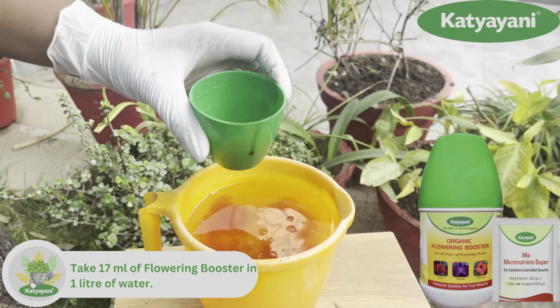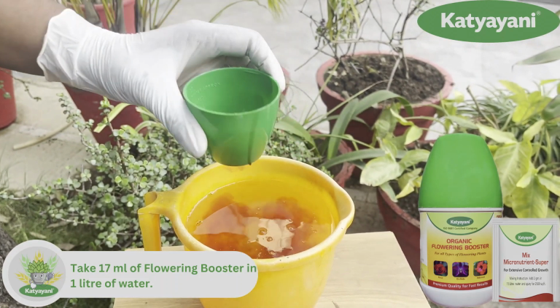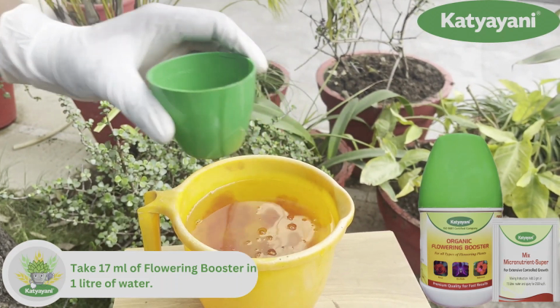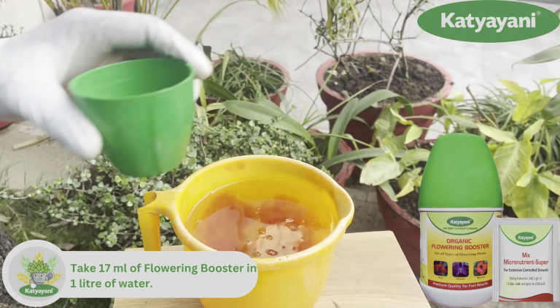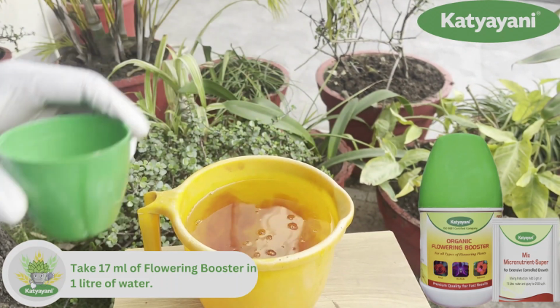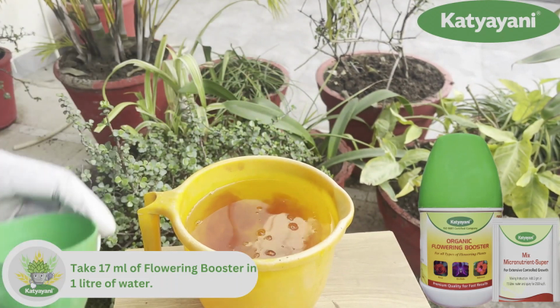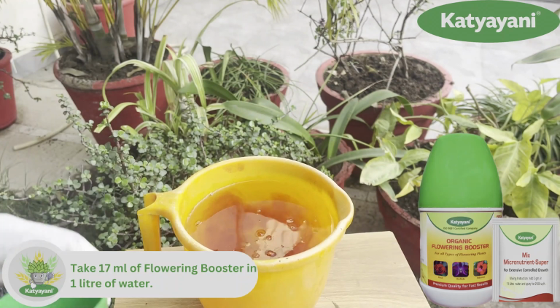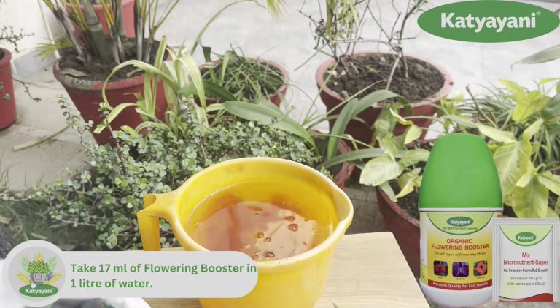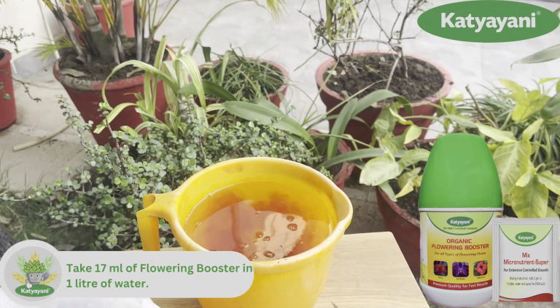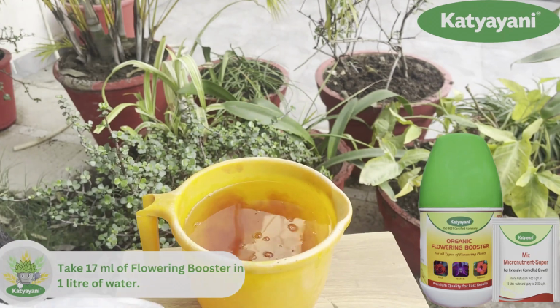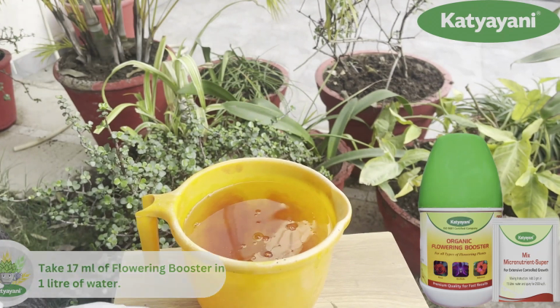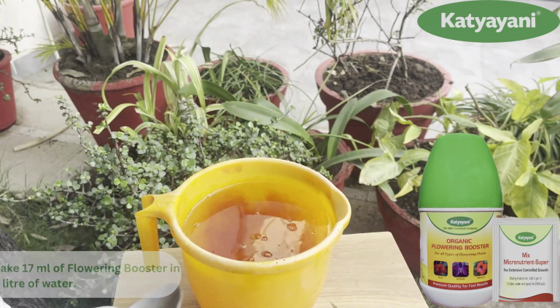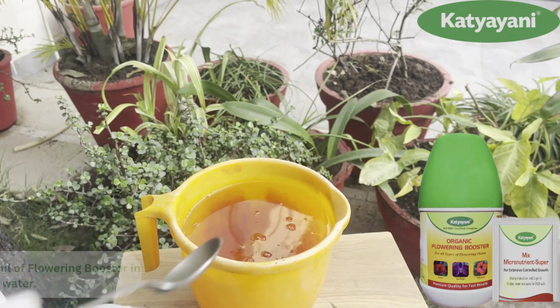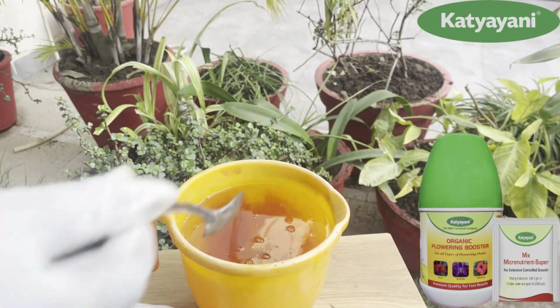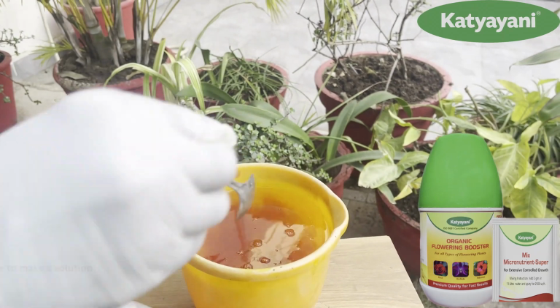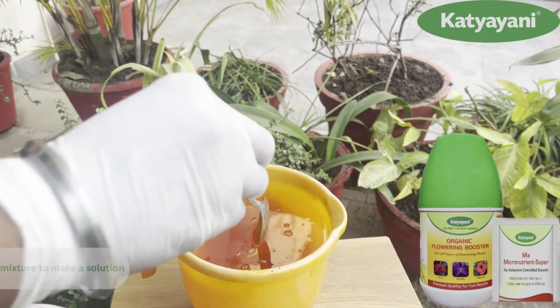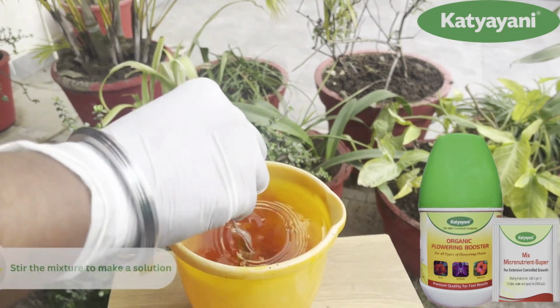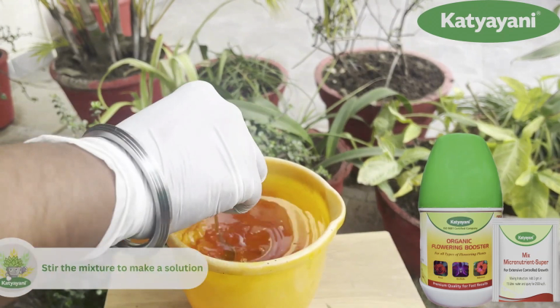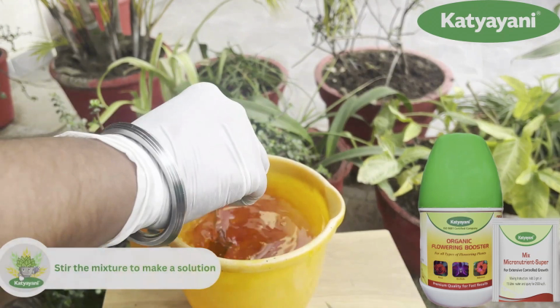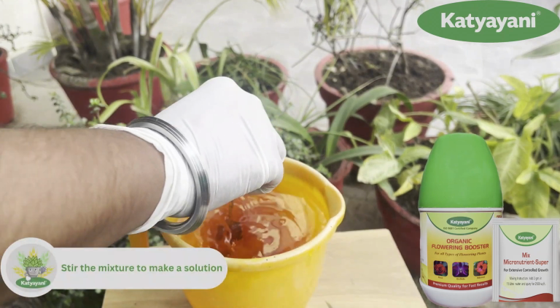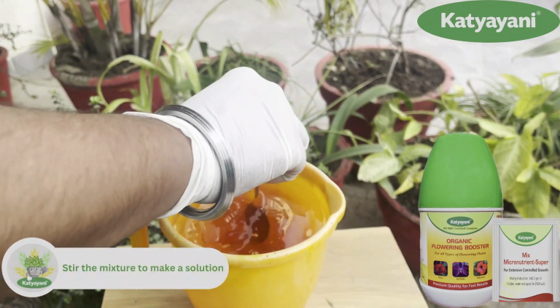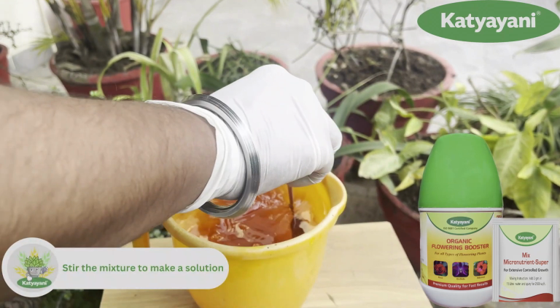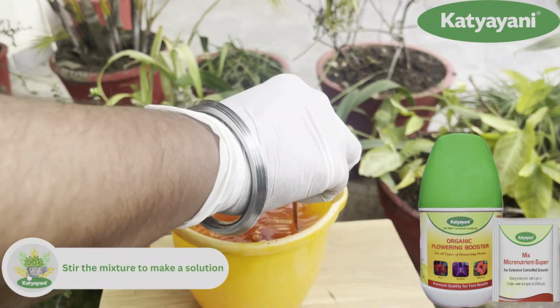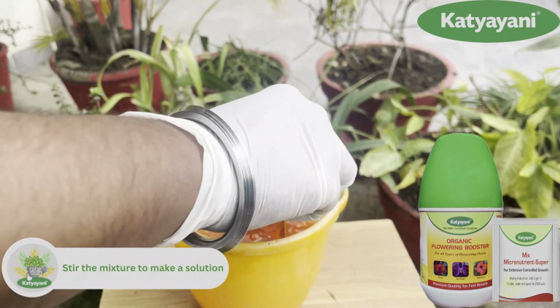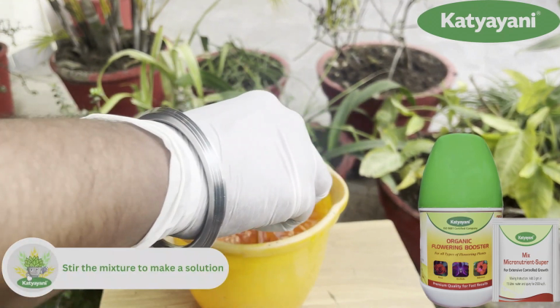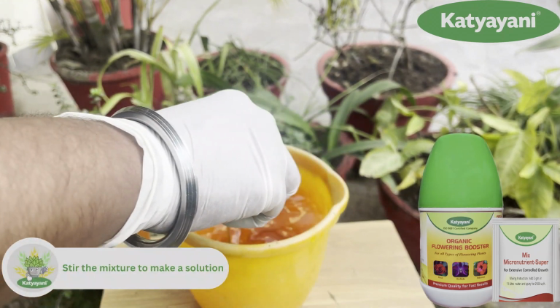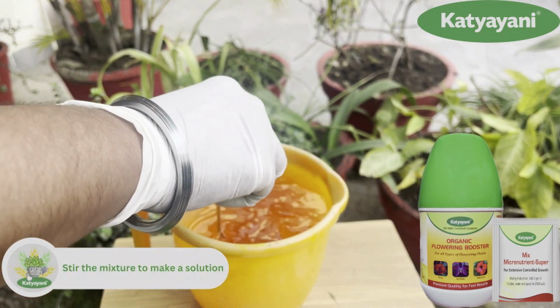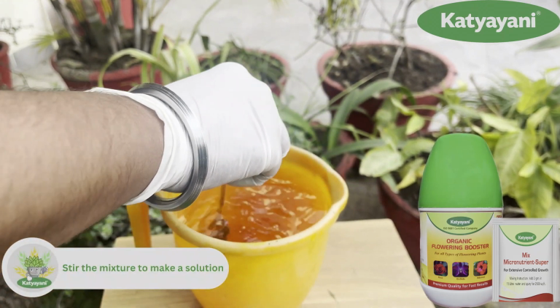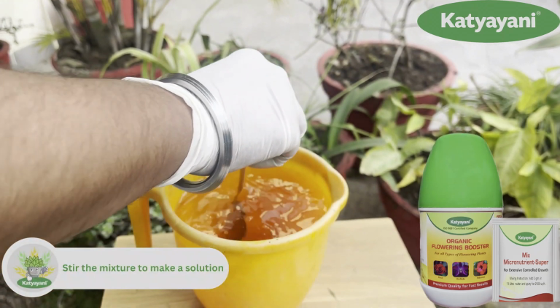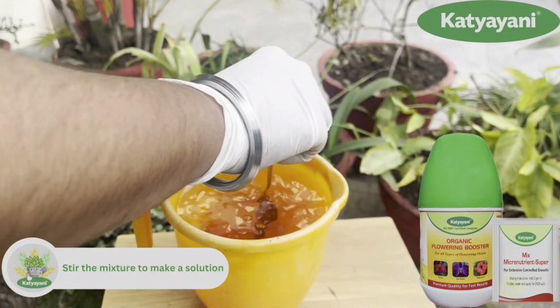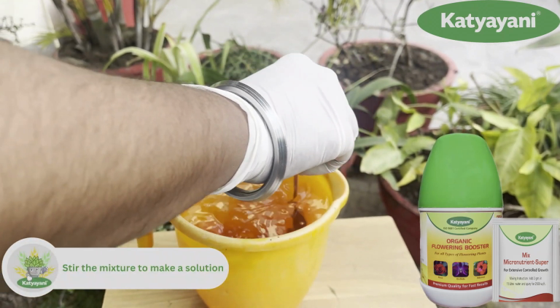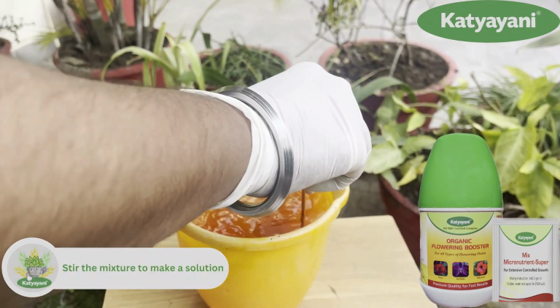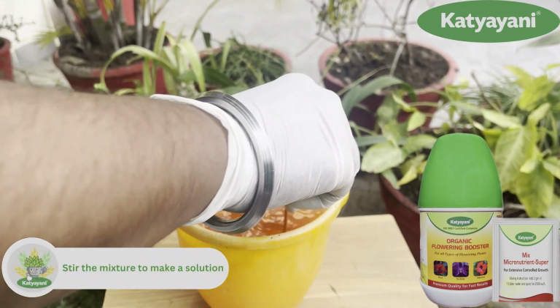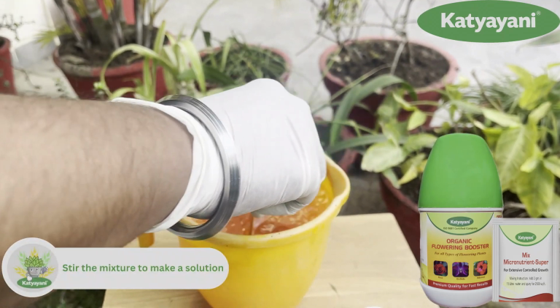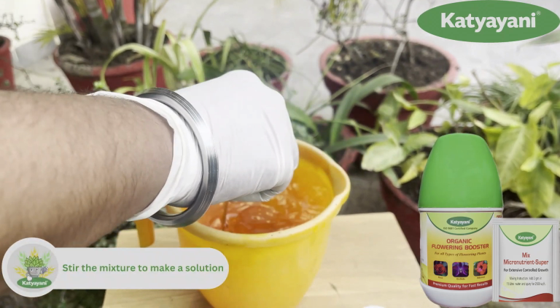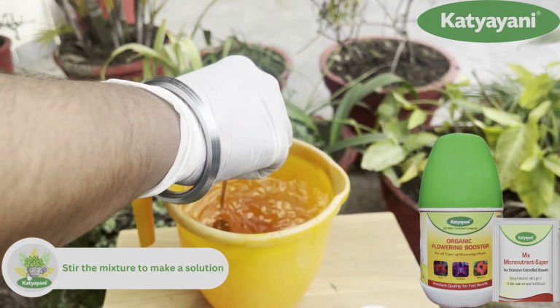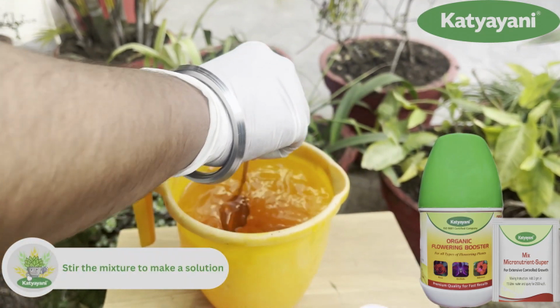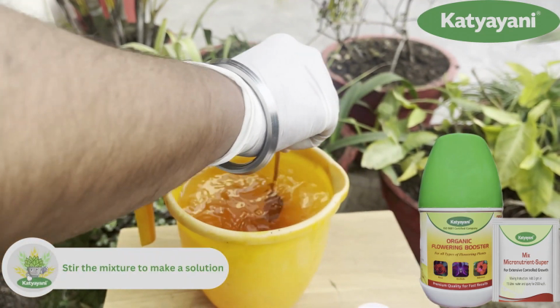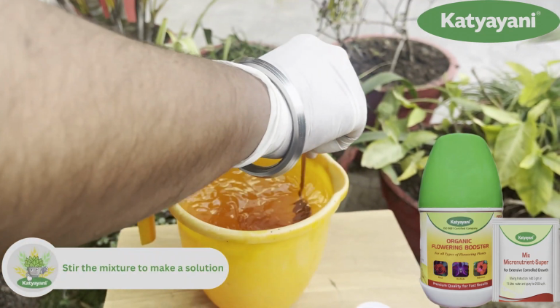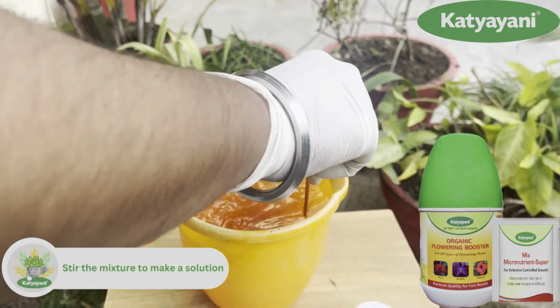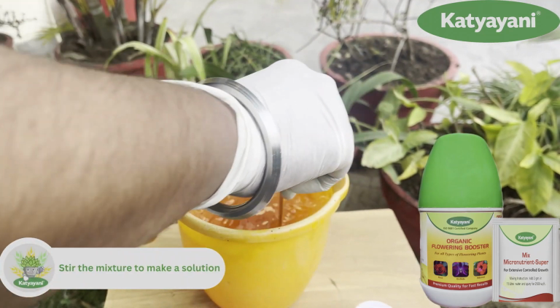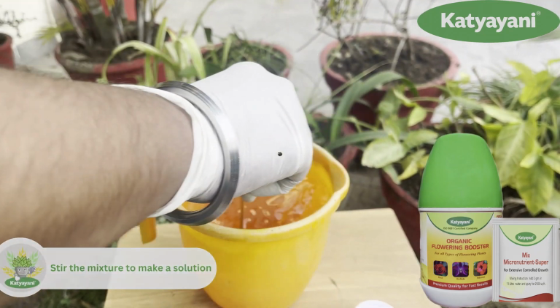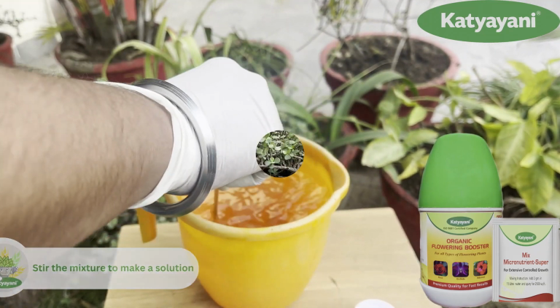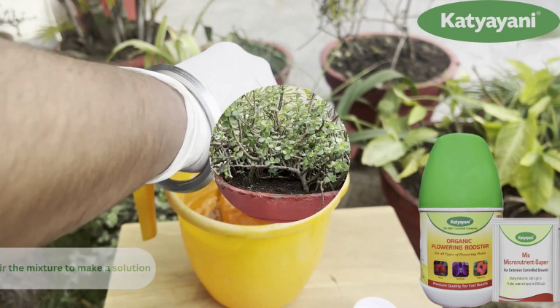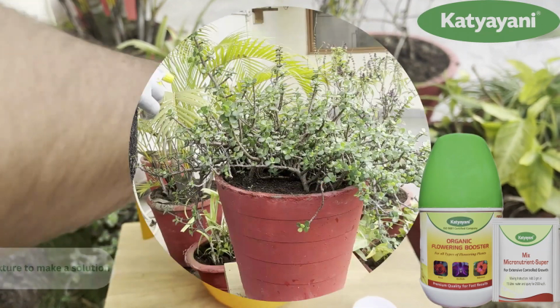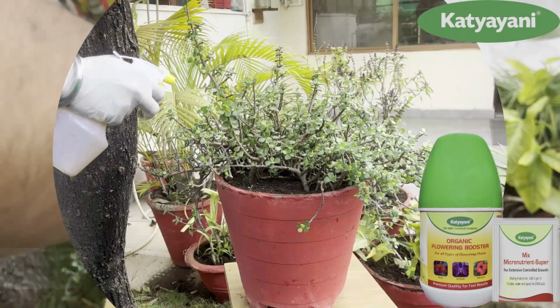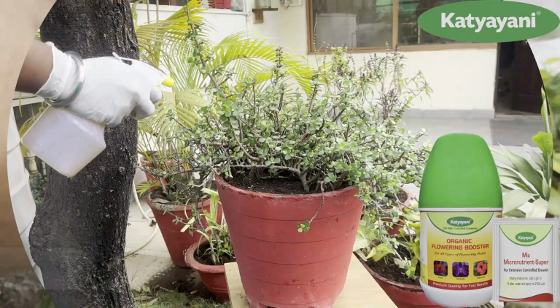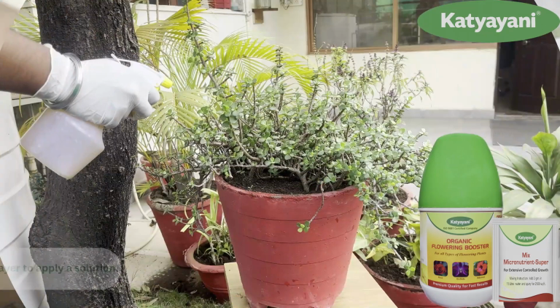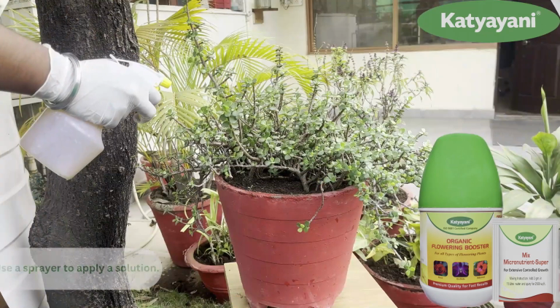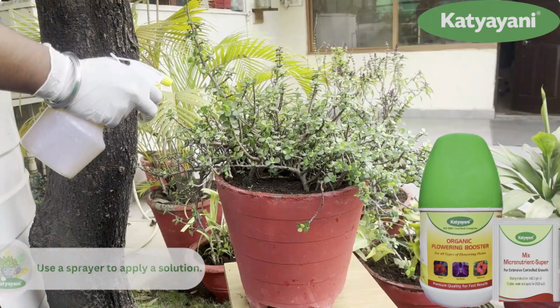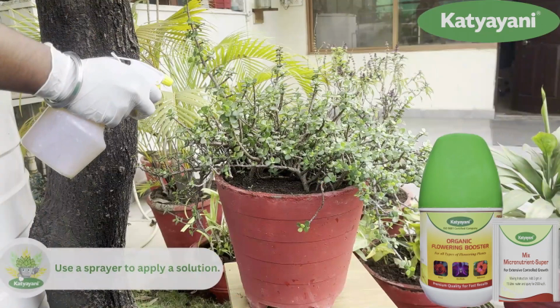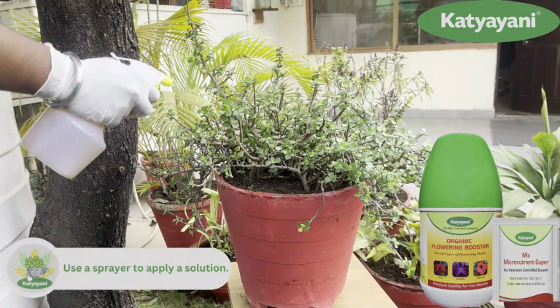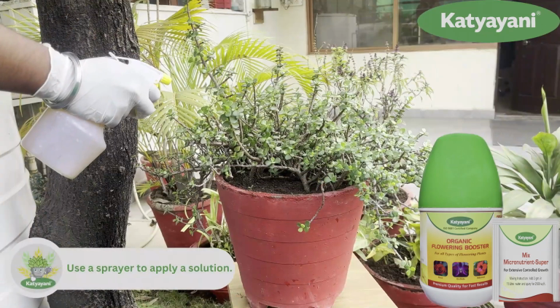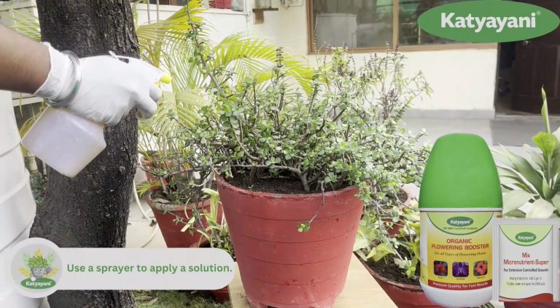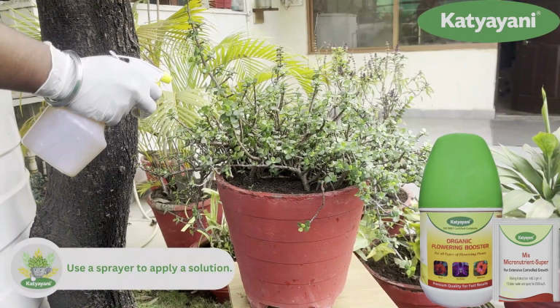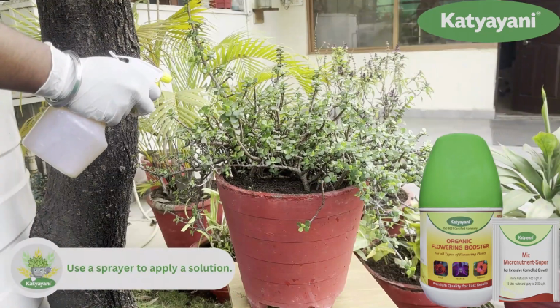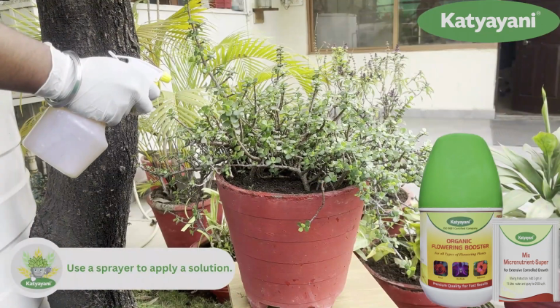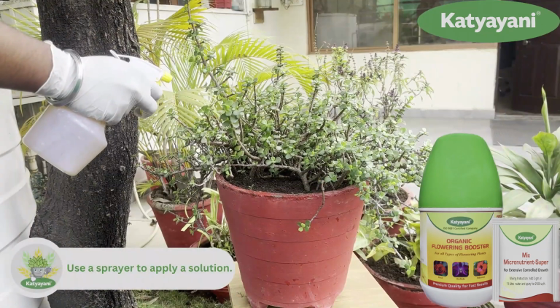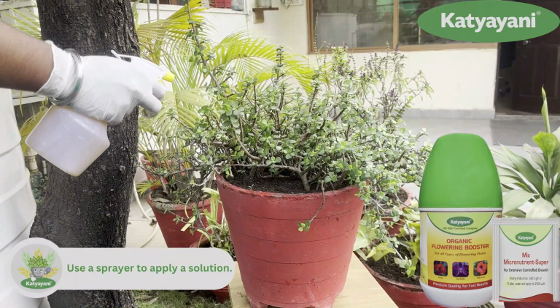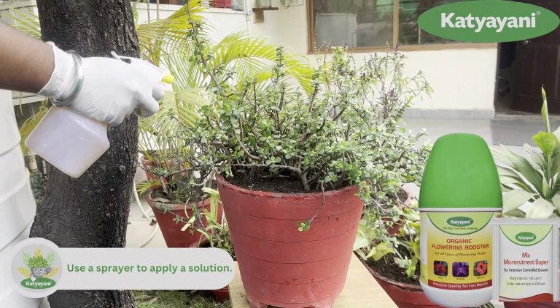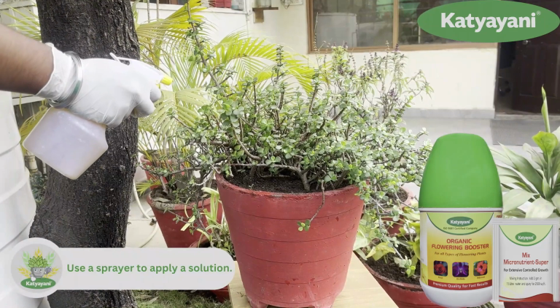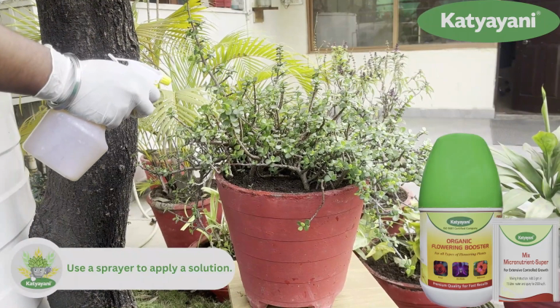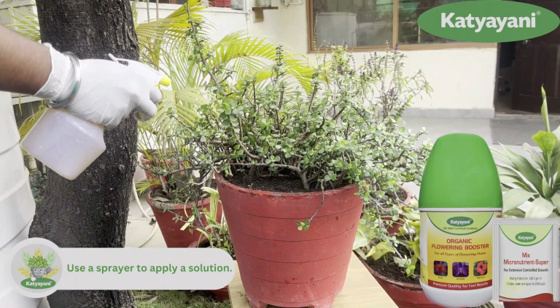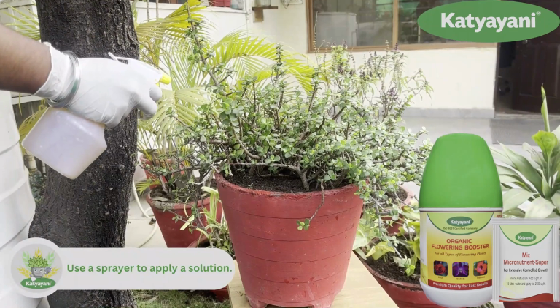Stir the mixture well. Use a sprayer to apply the solution. And that's it.